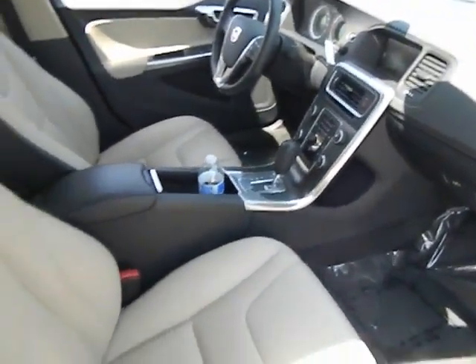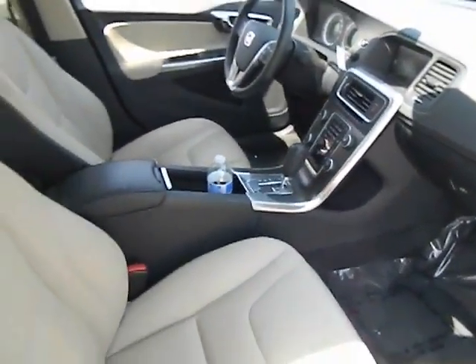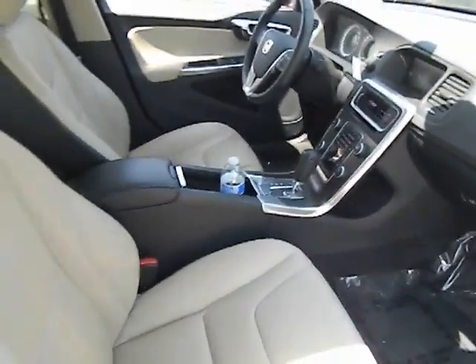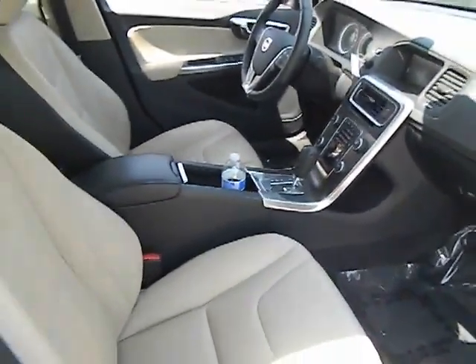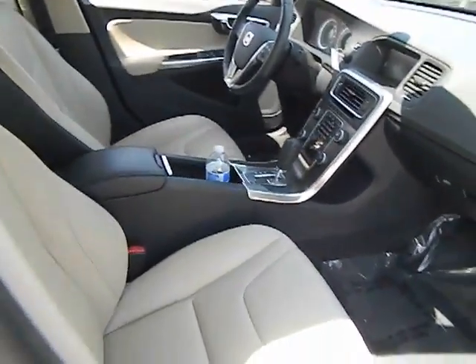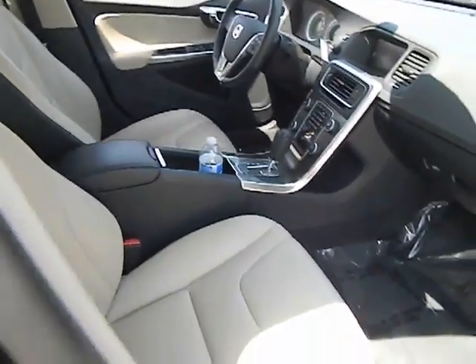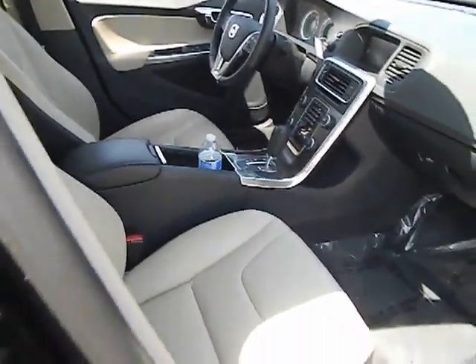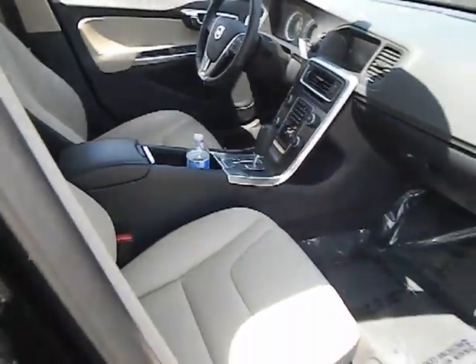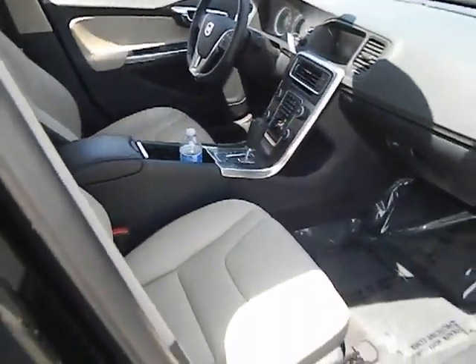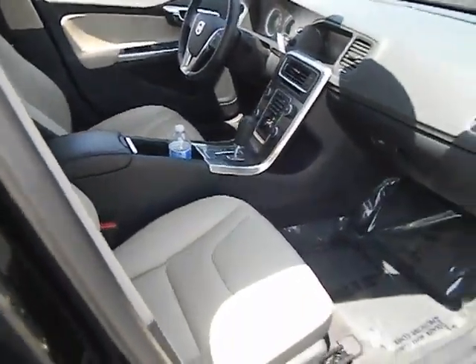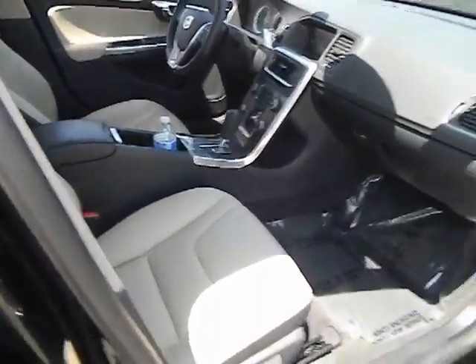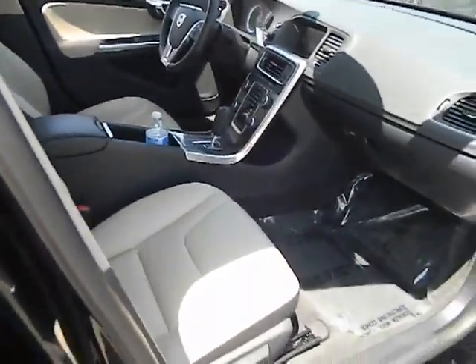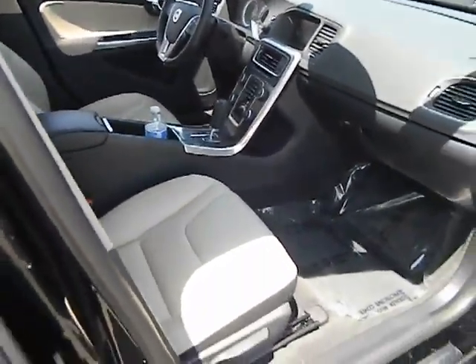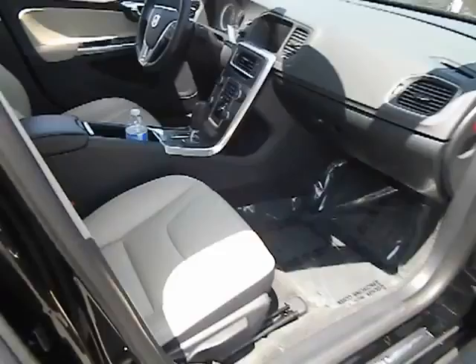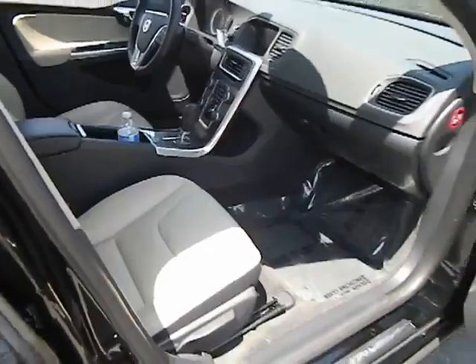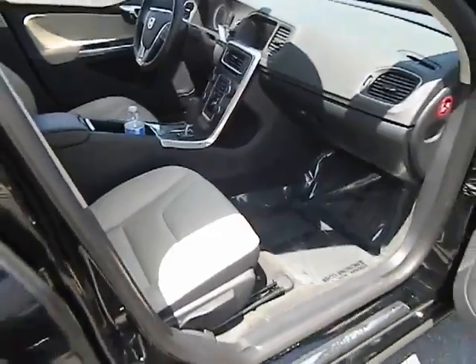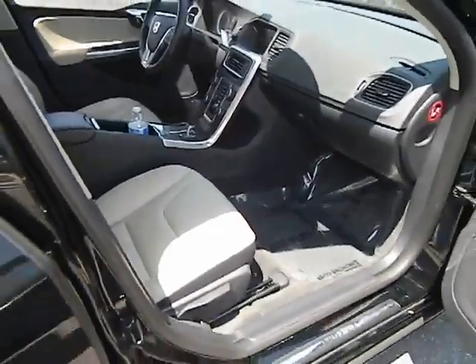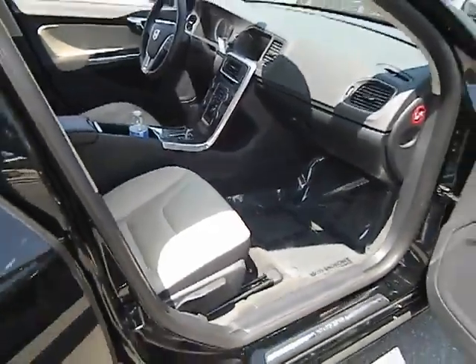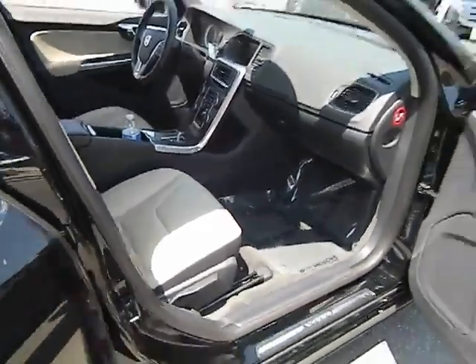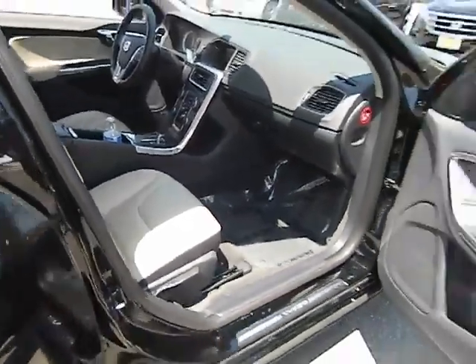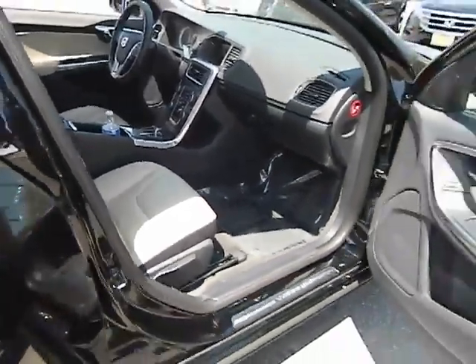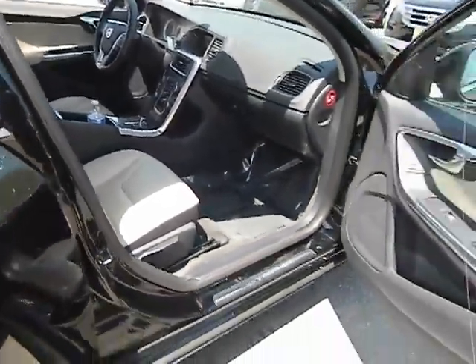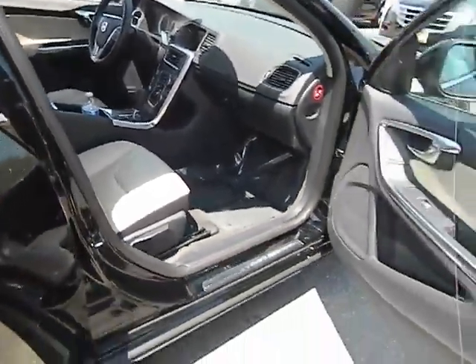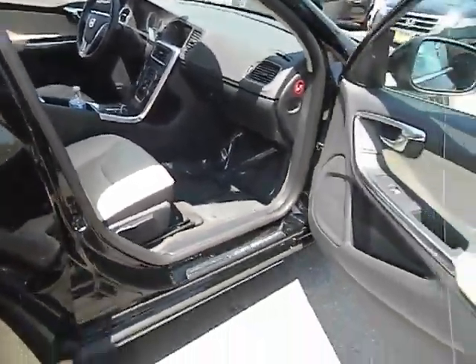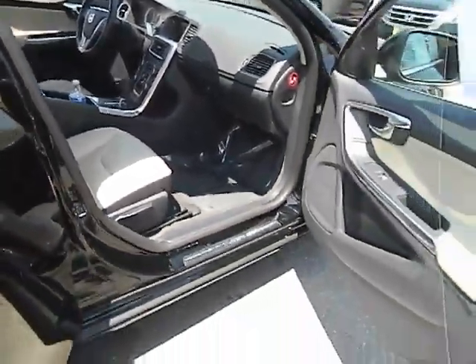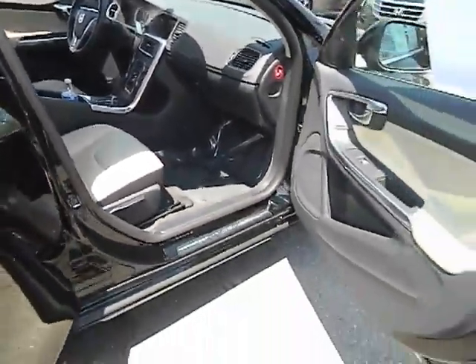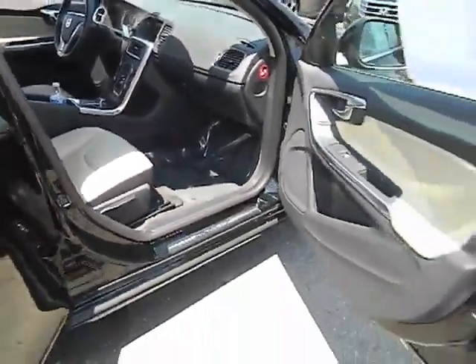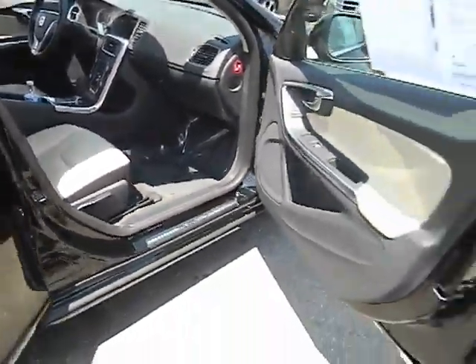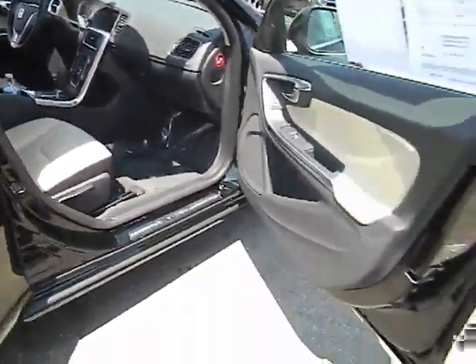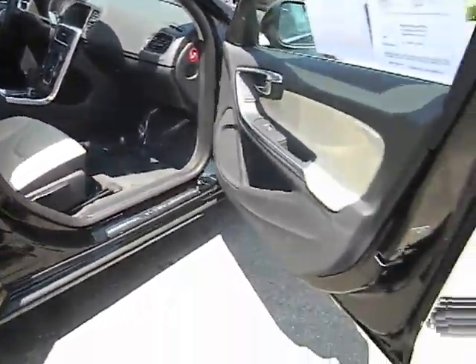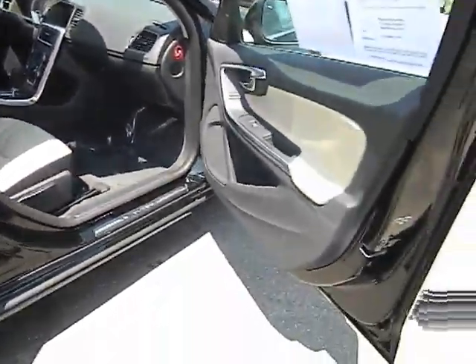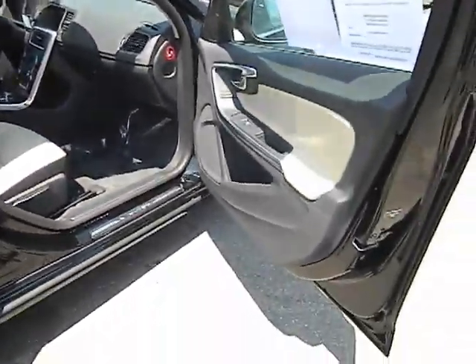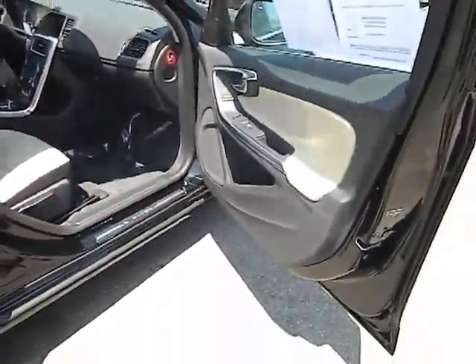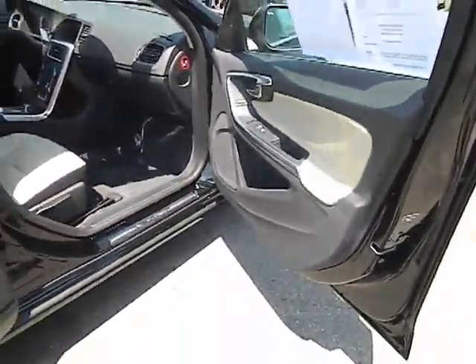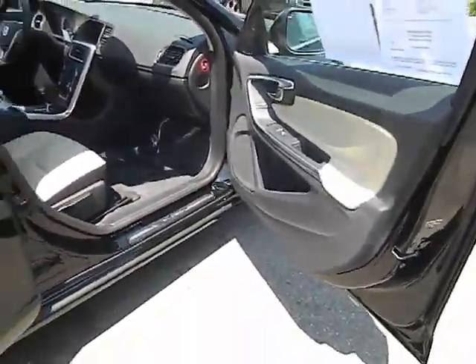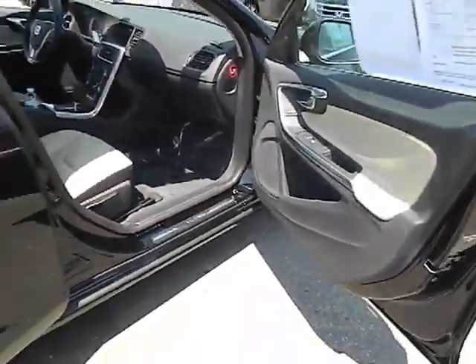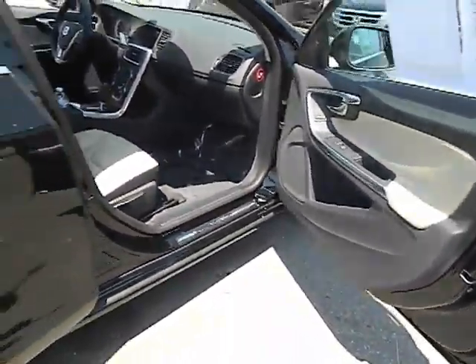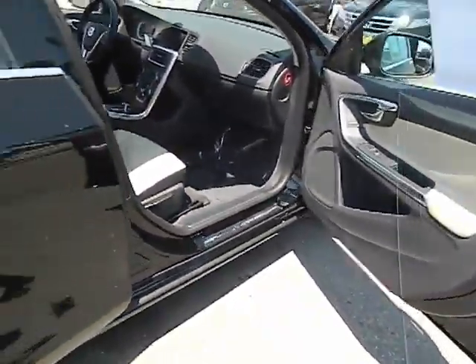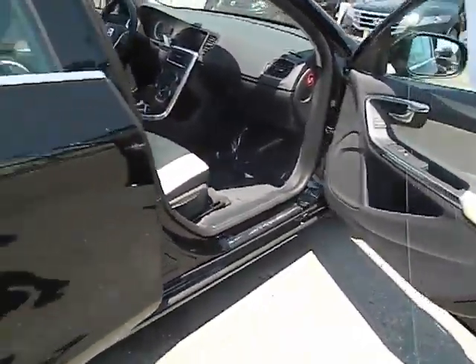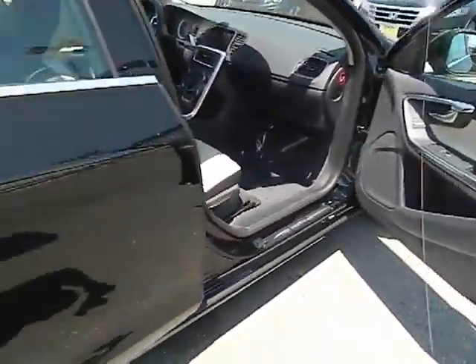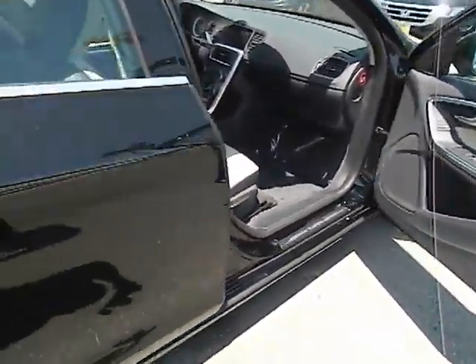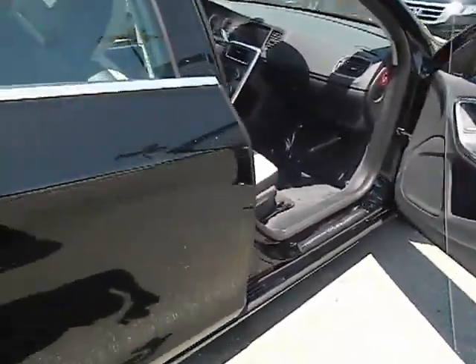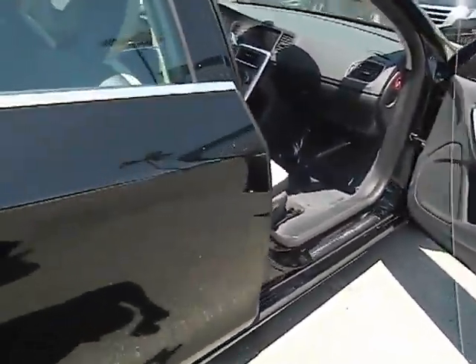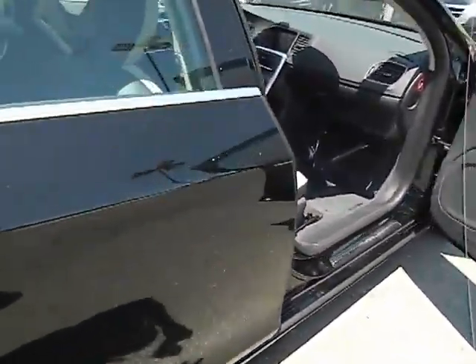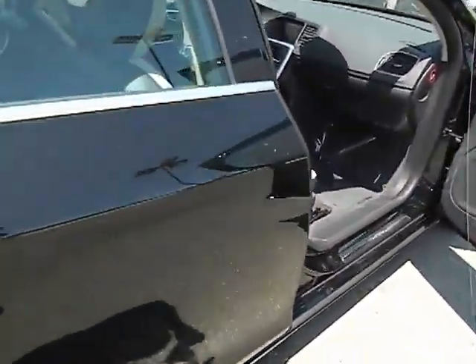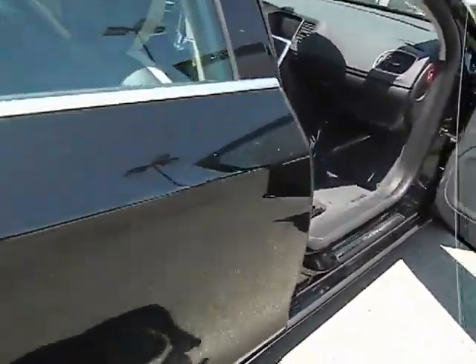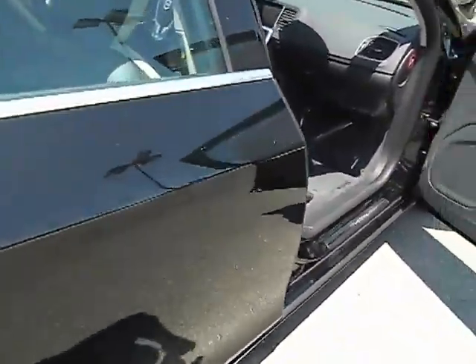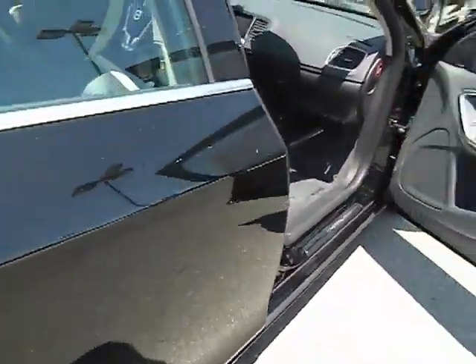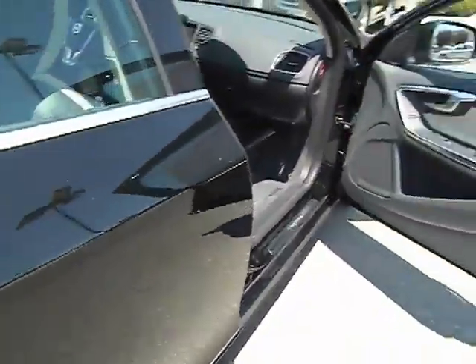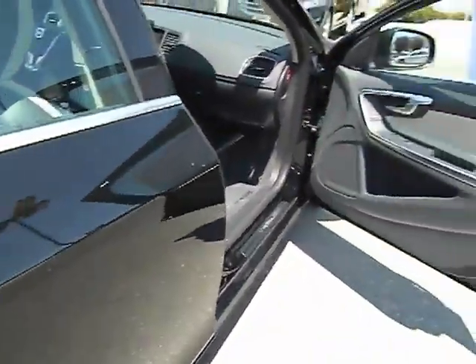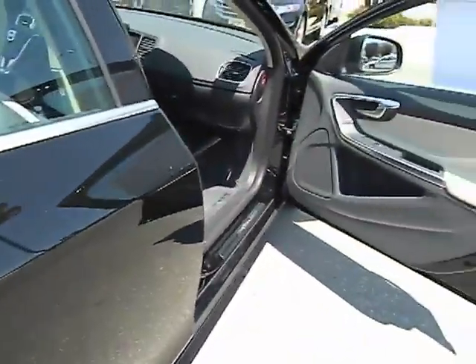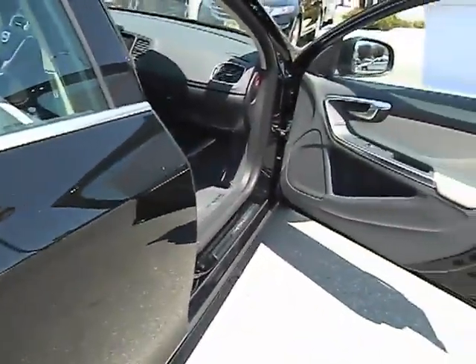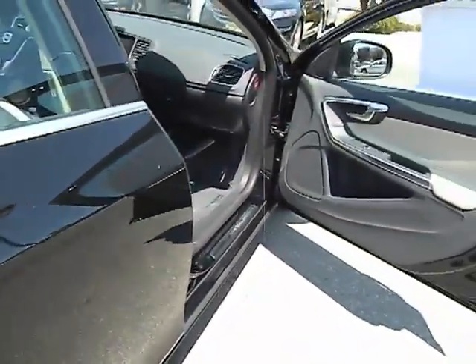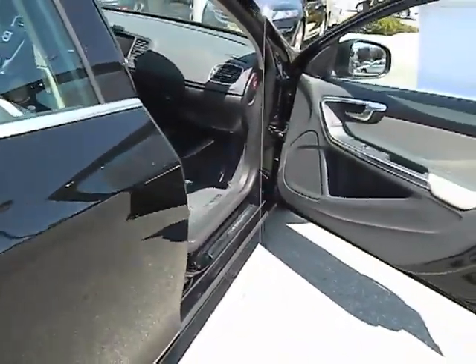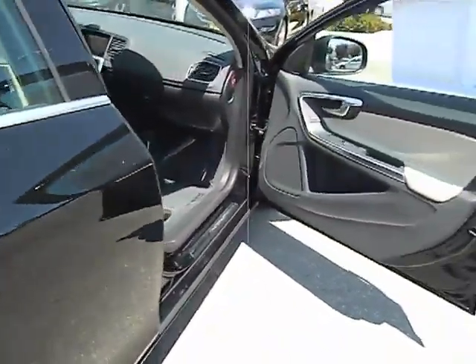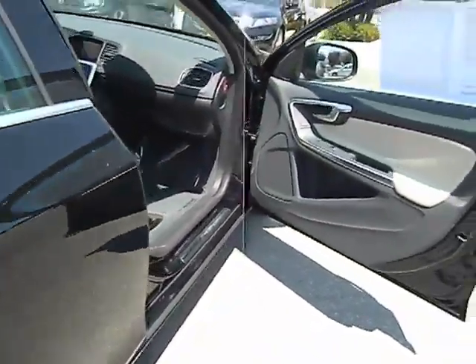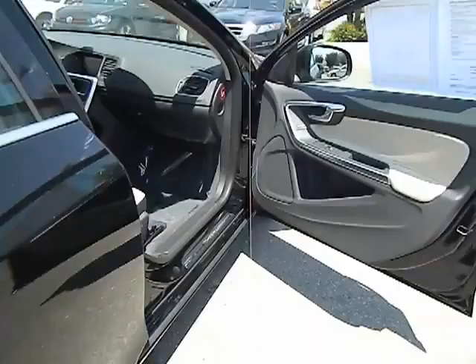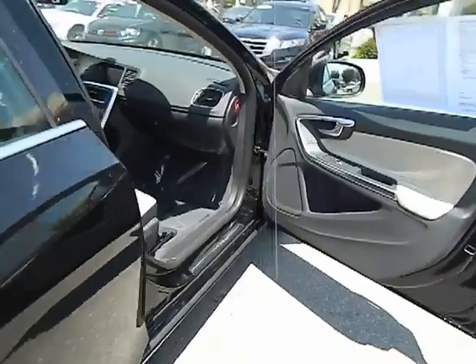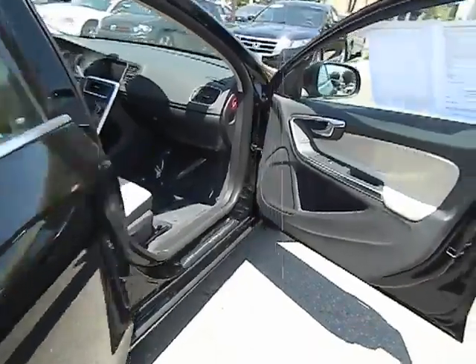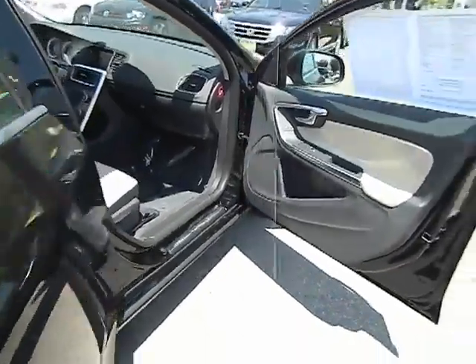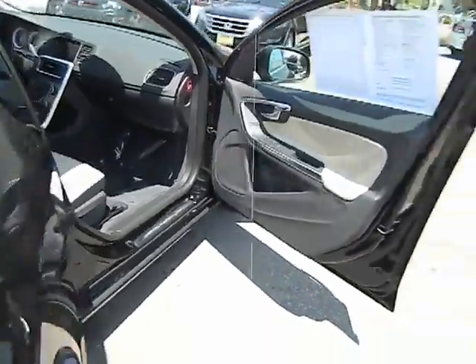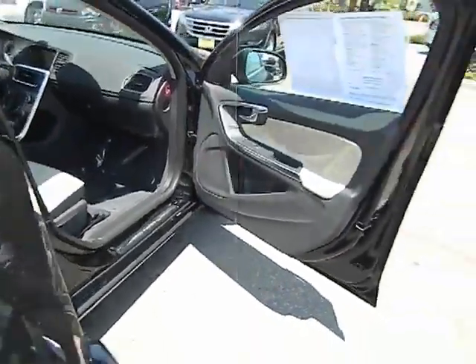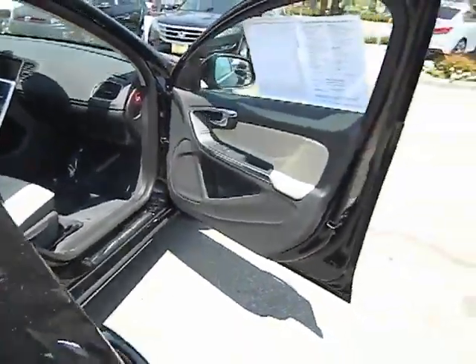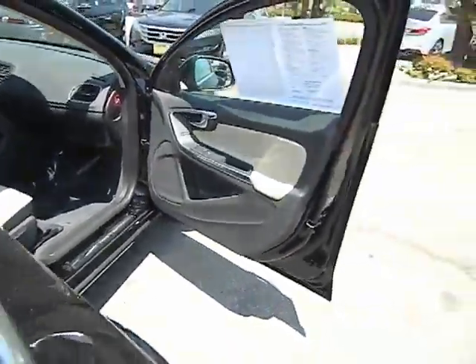Power steering, air conditioning, HomeLink garage door opener, keyless entry, and auto-dimming rear view mirror.